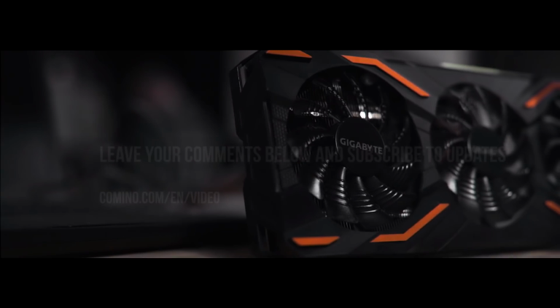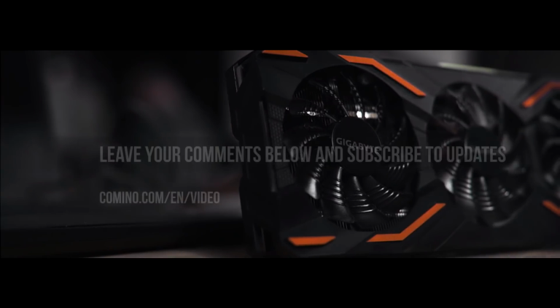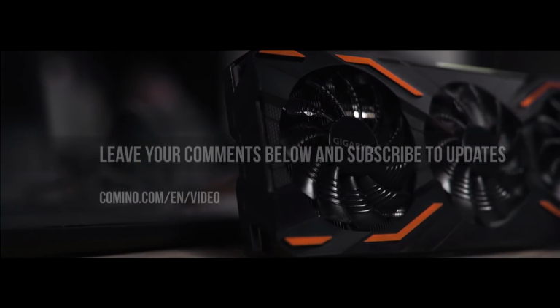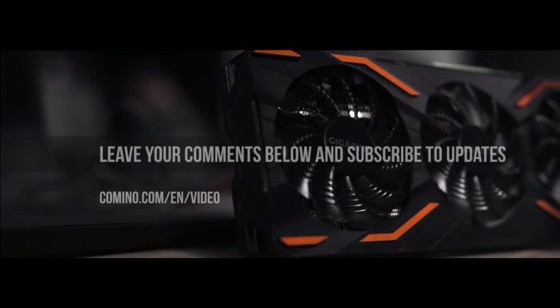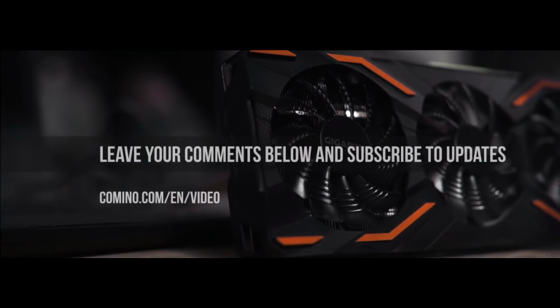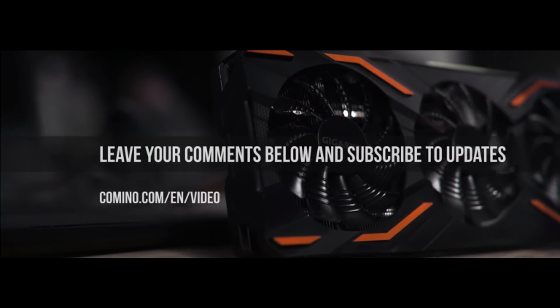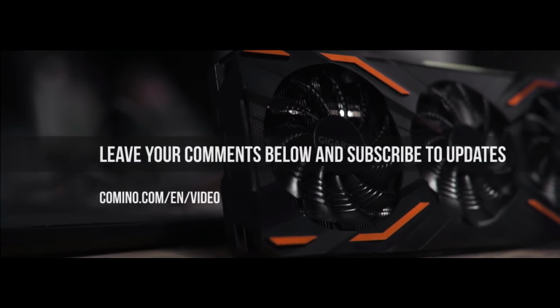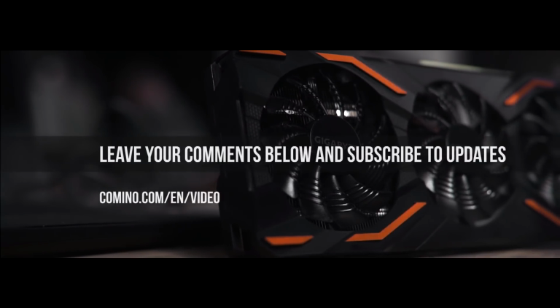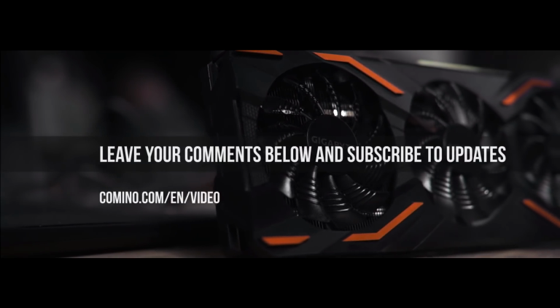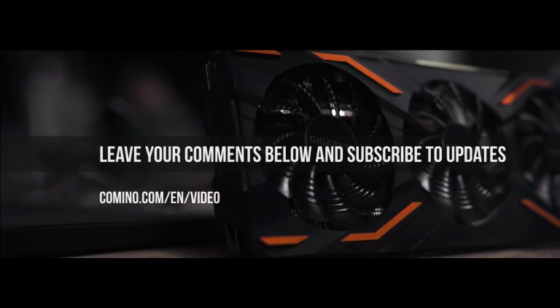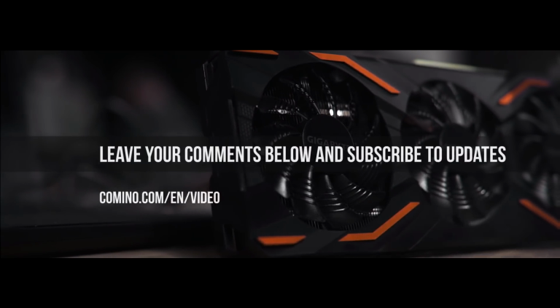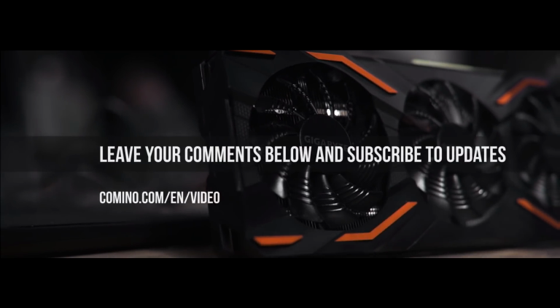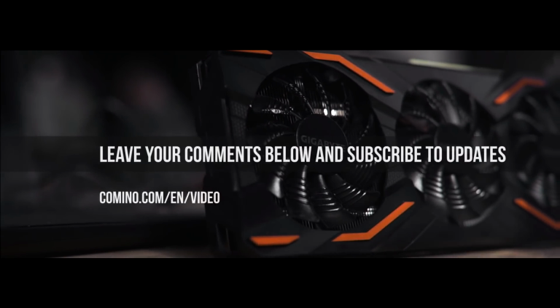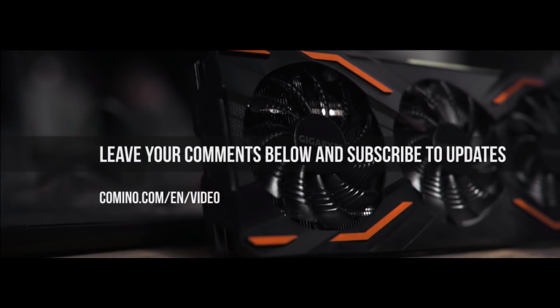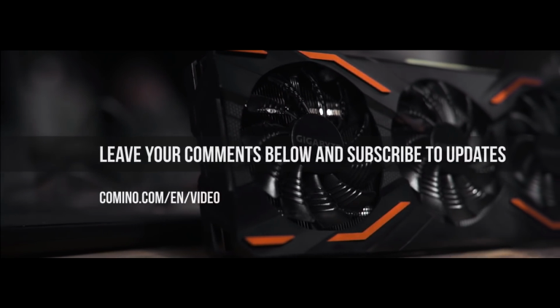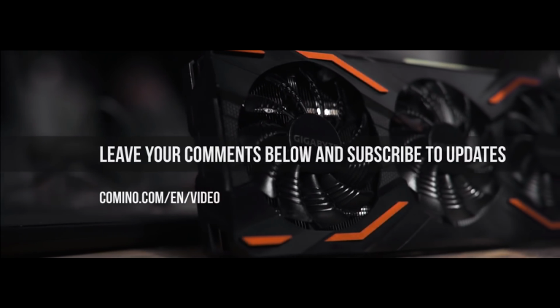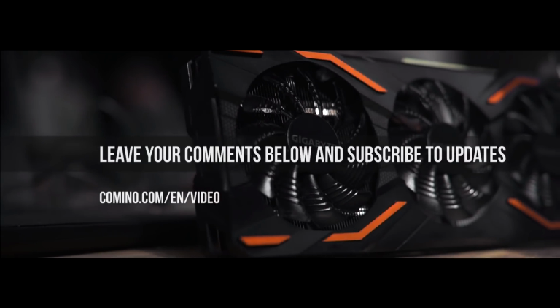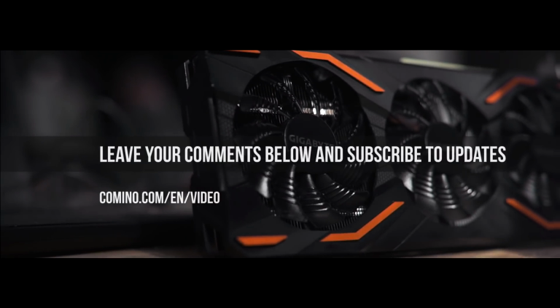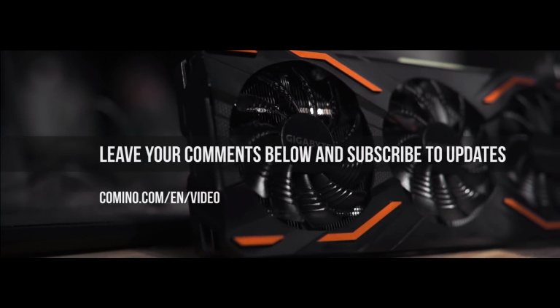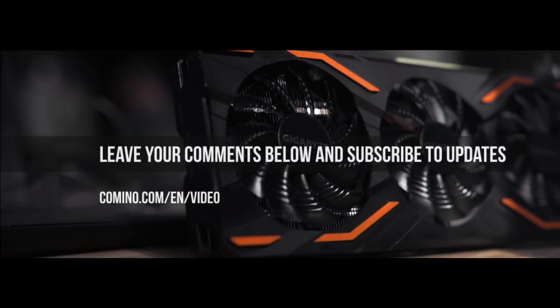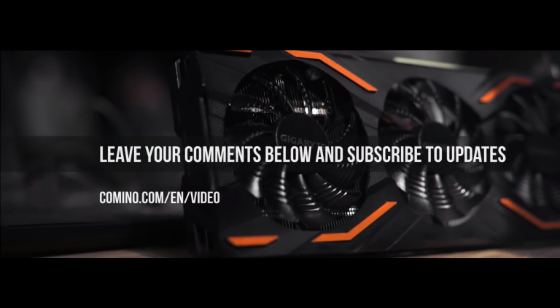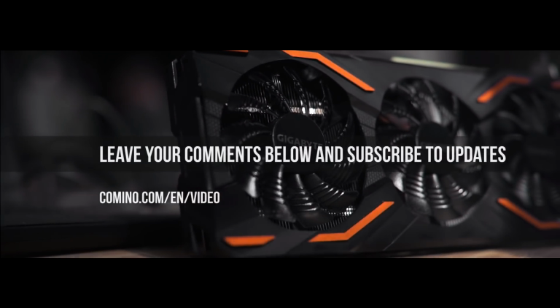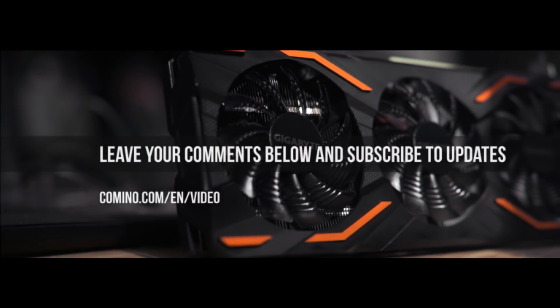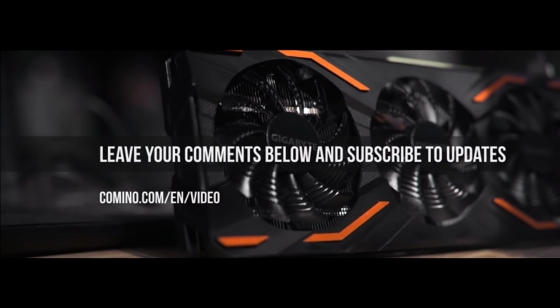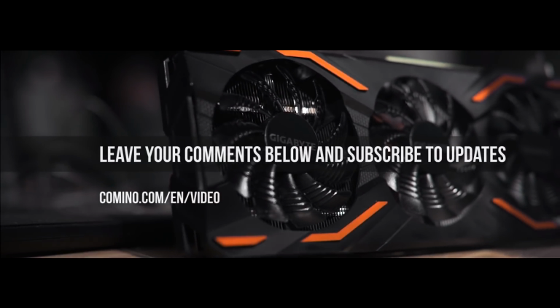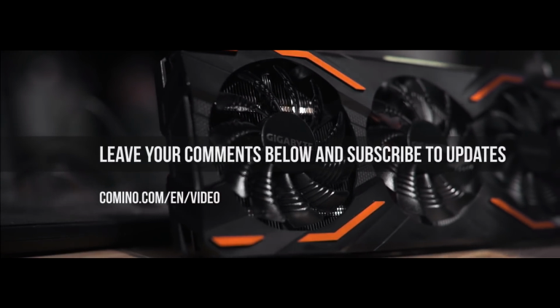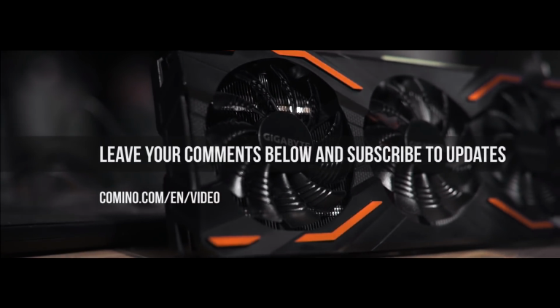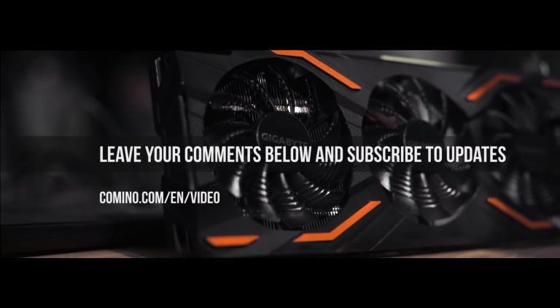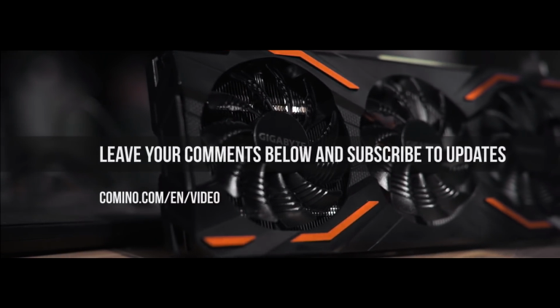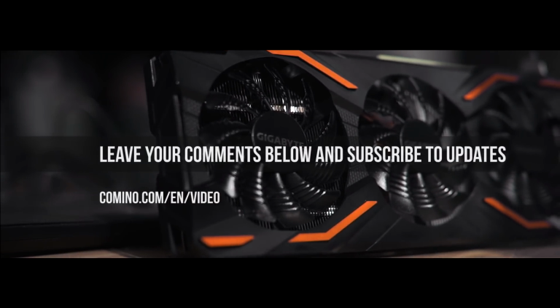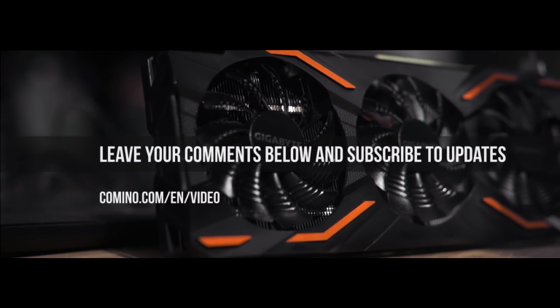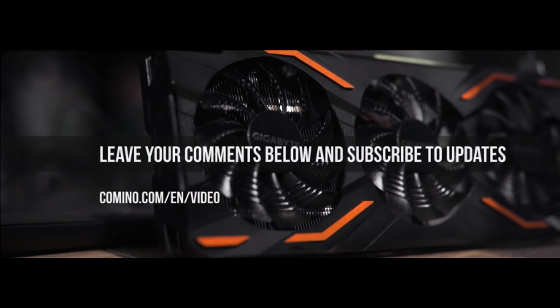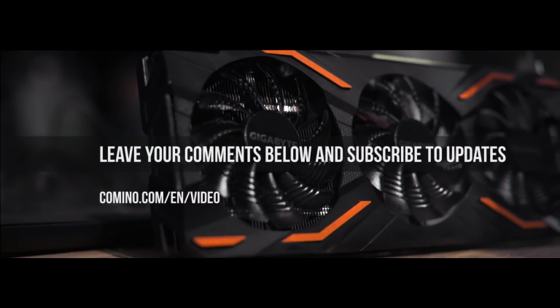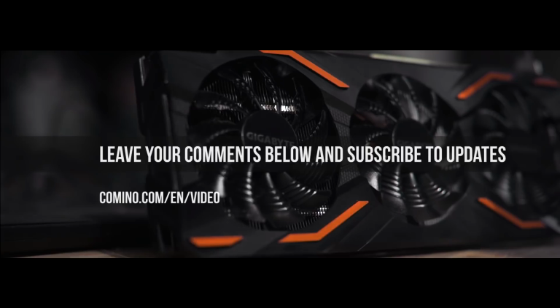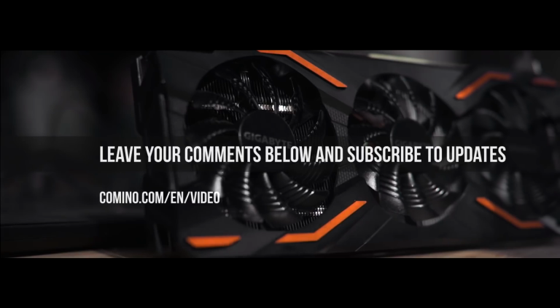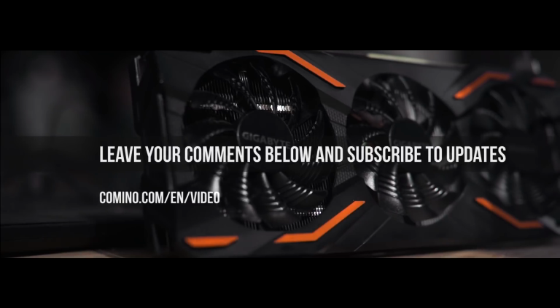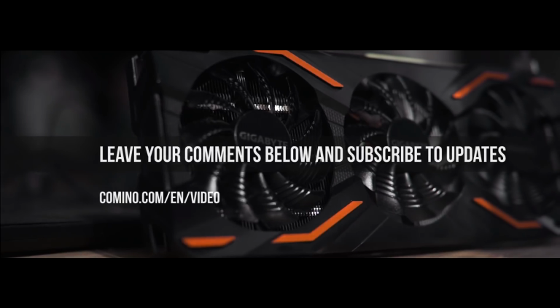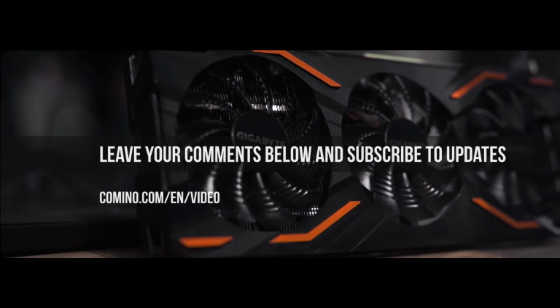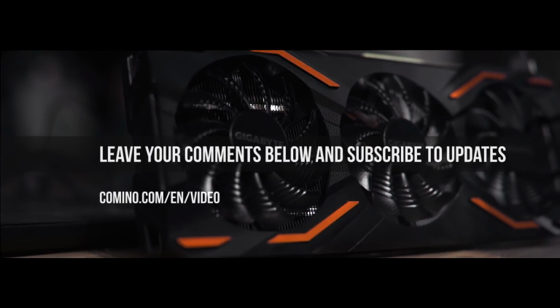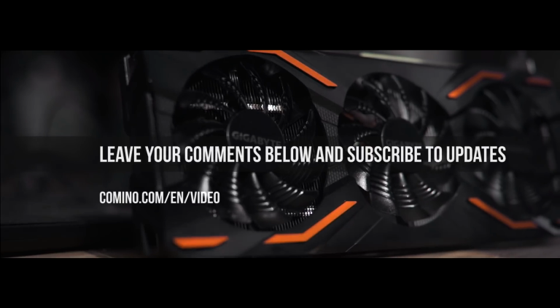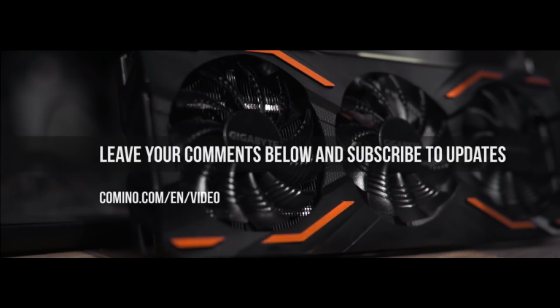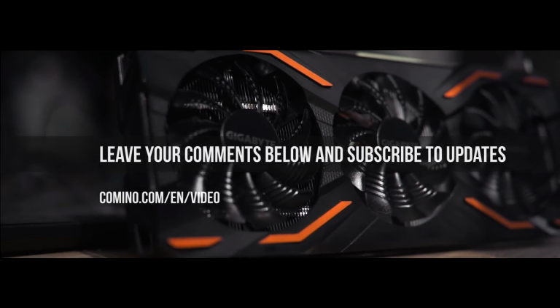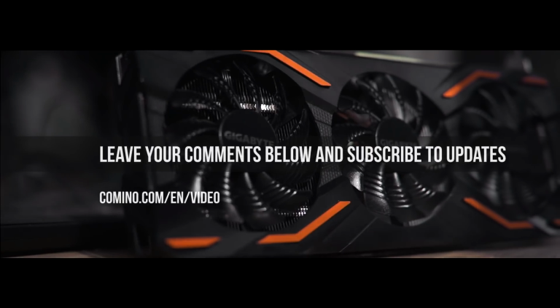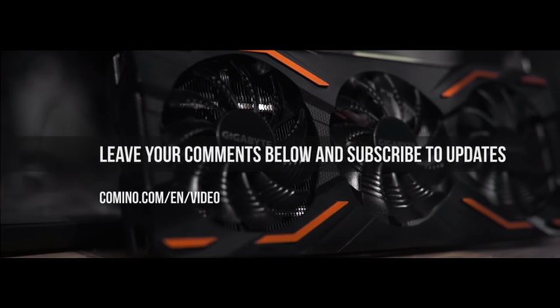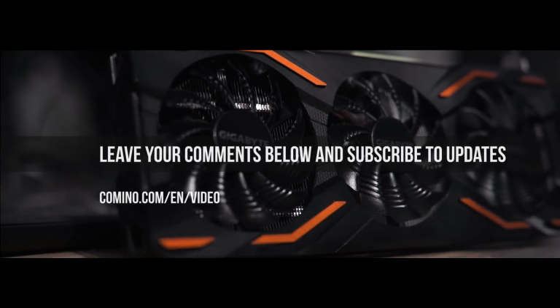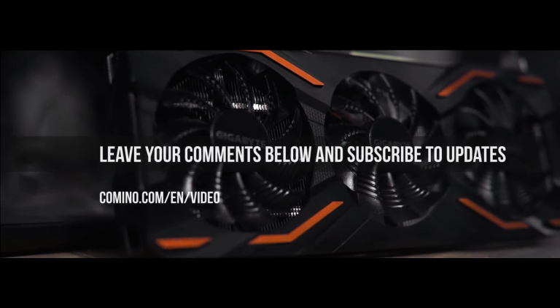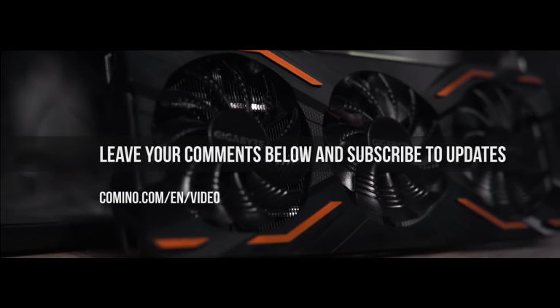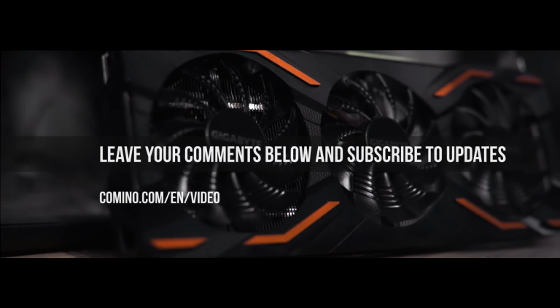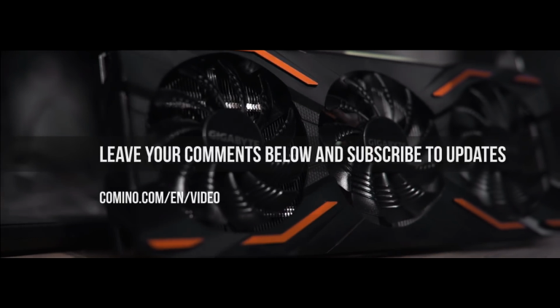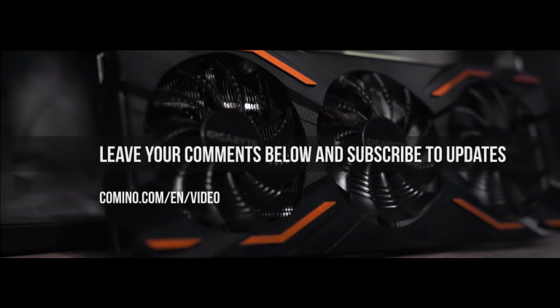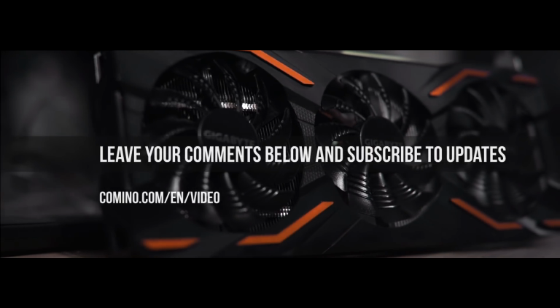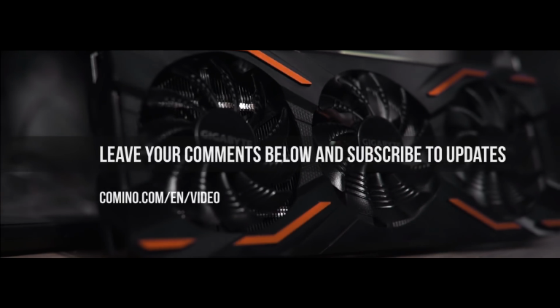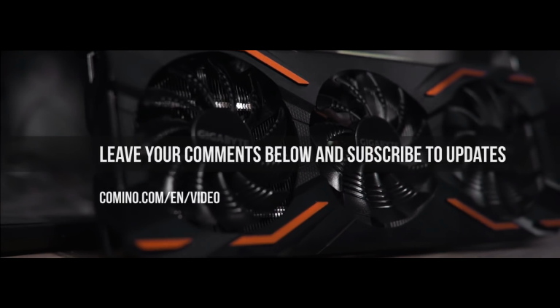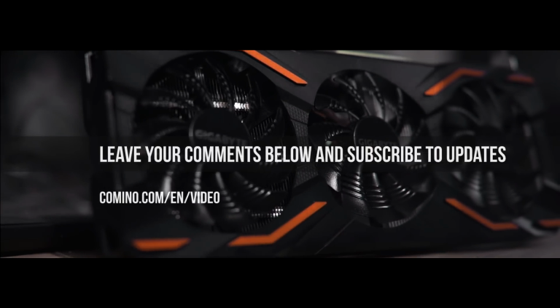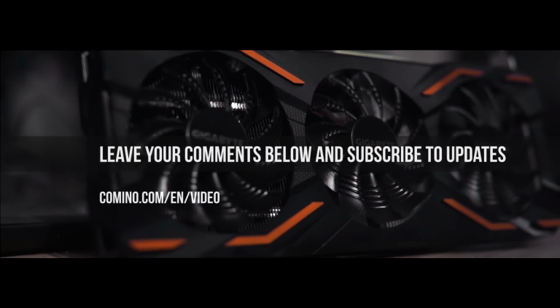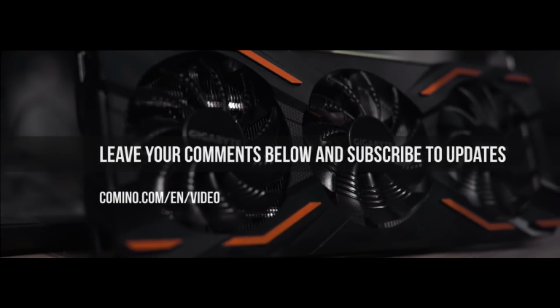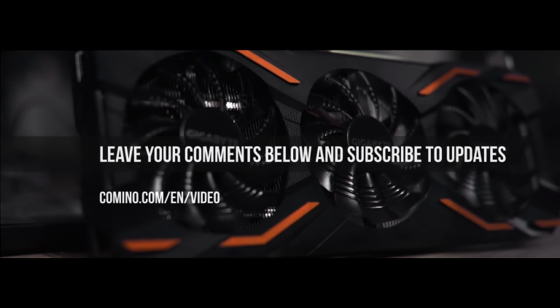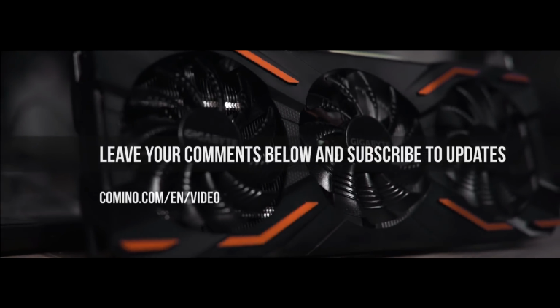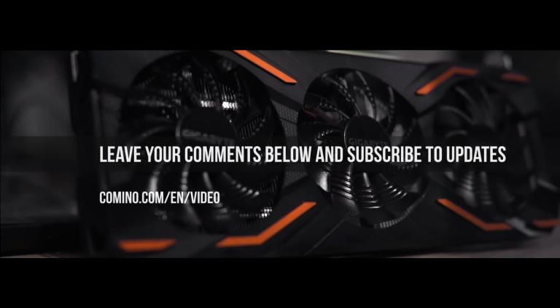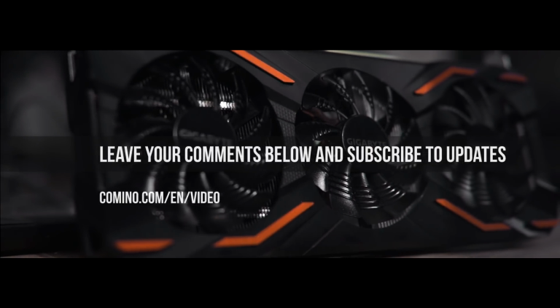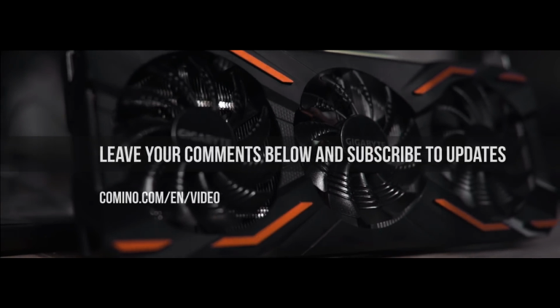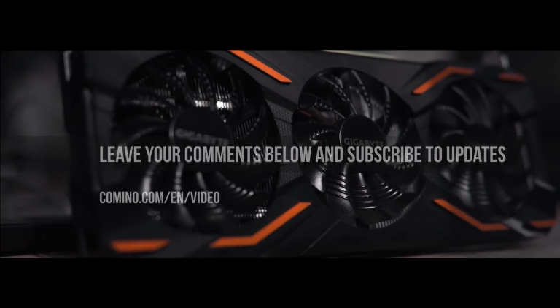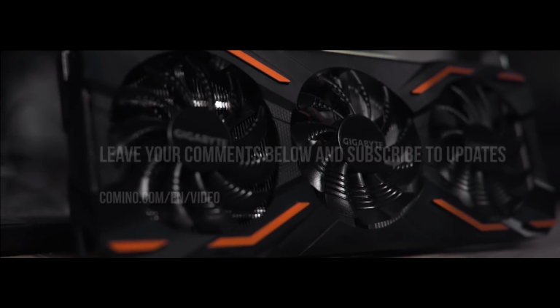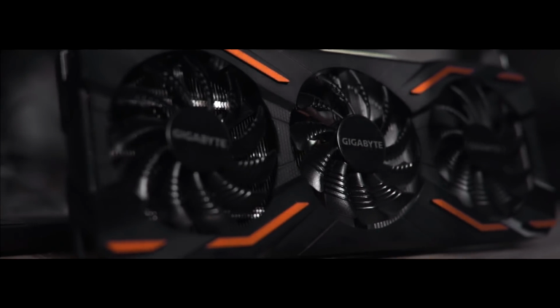Thank you very much for watching. Like, share, leave your comments below and subscribe to receive our updates. Goodbye for now.